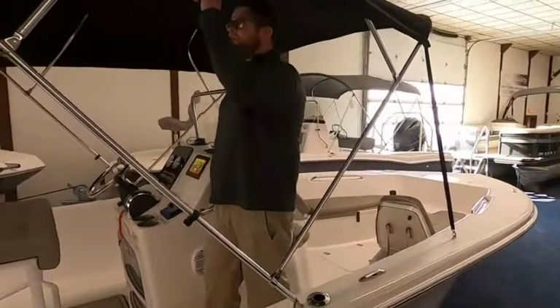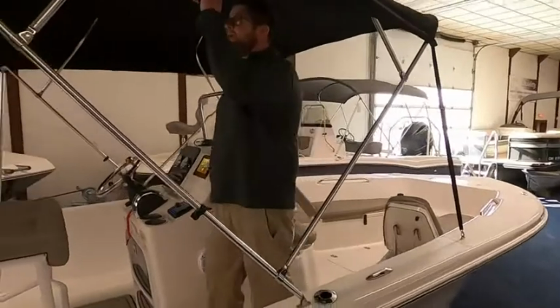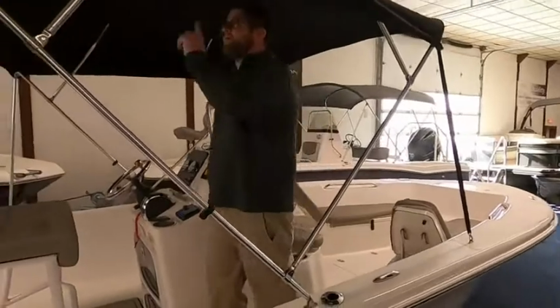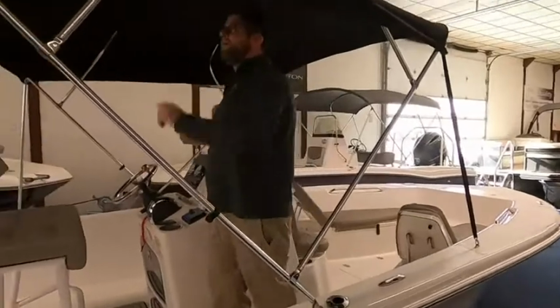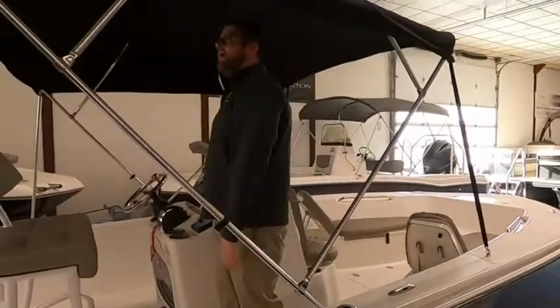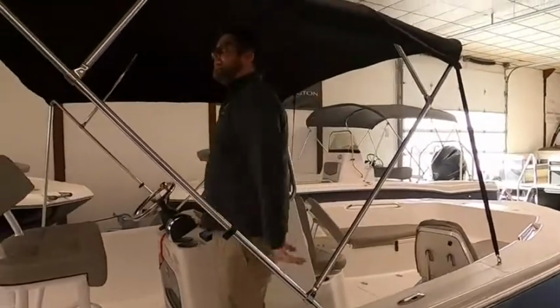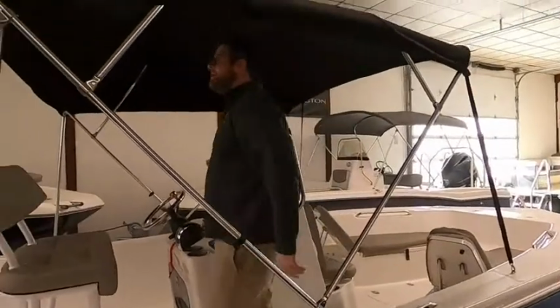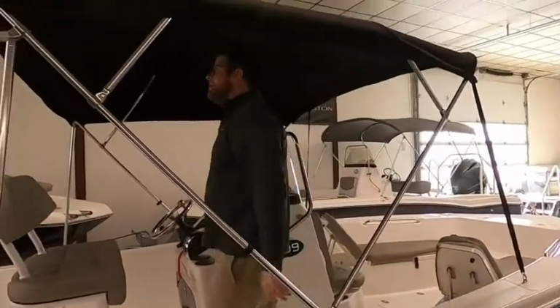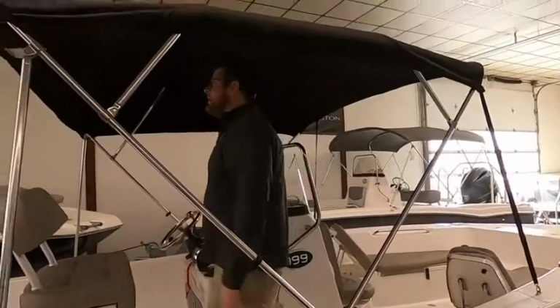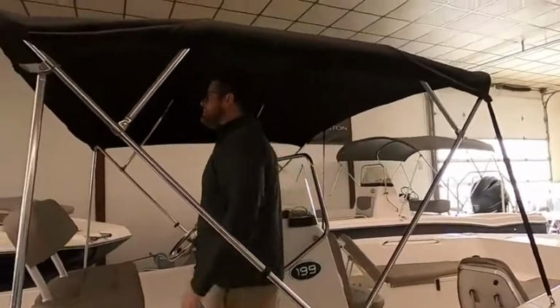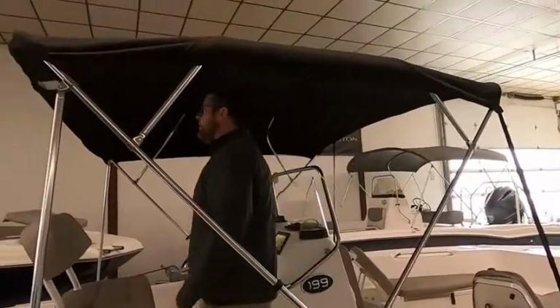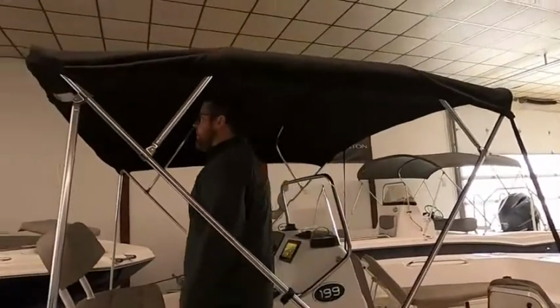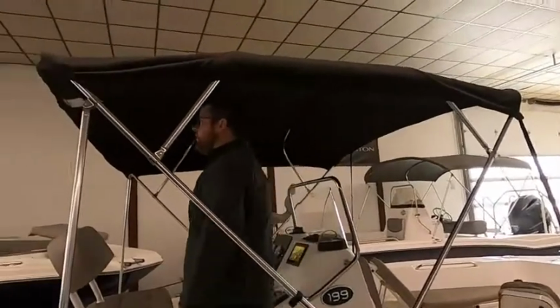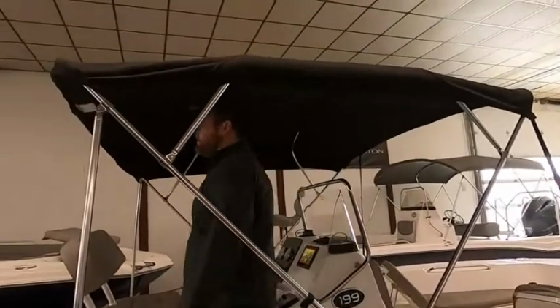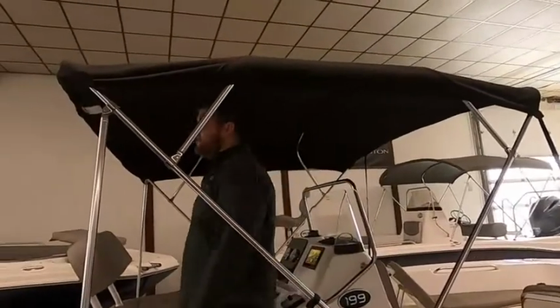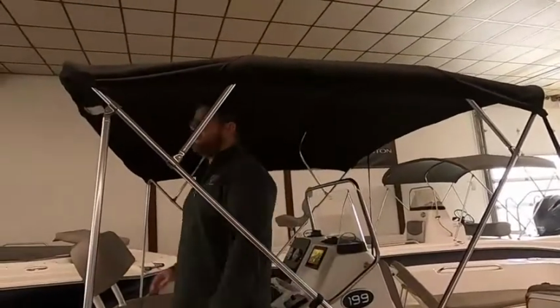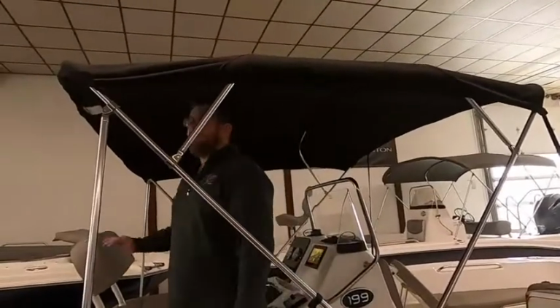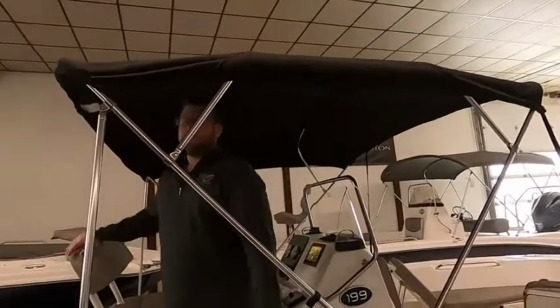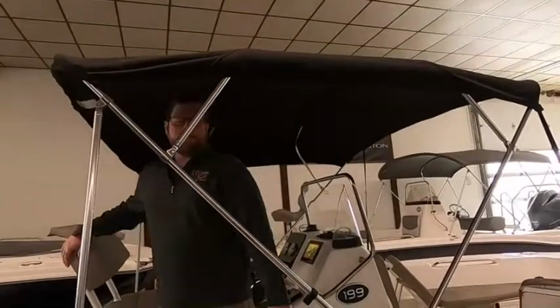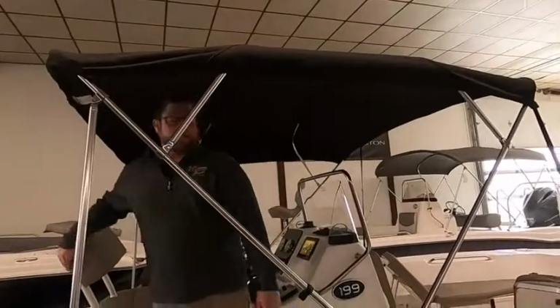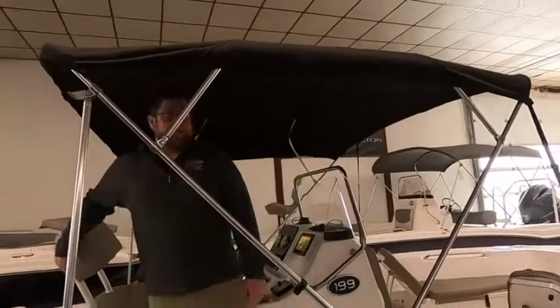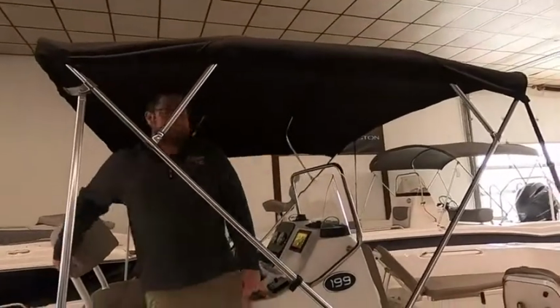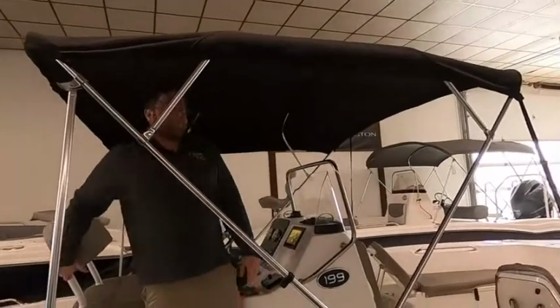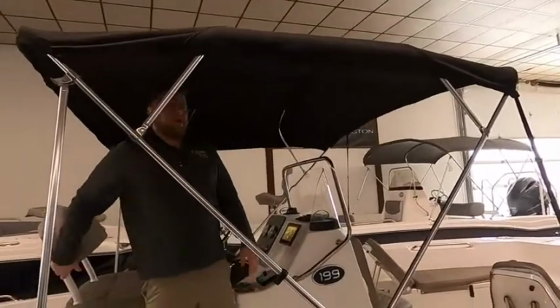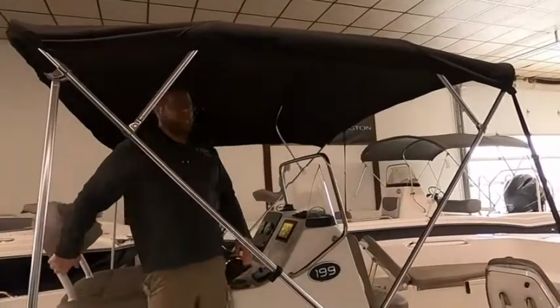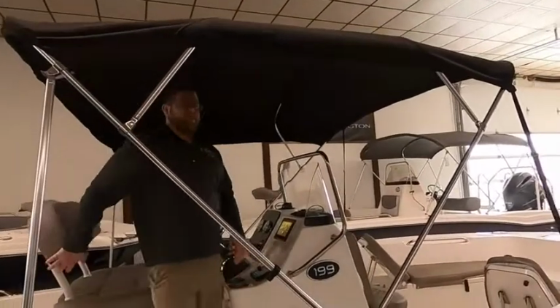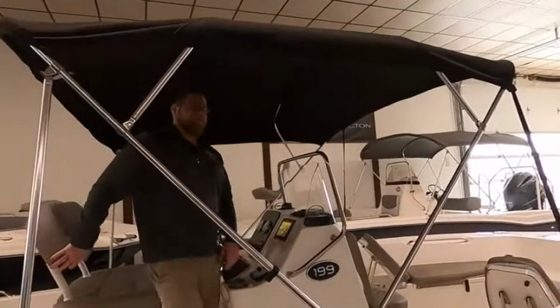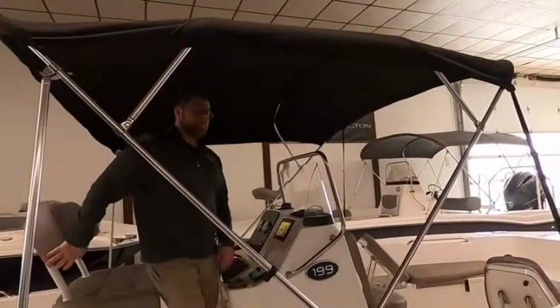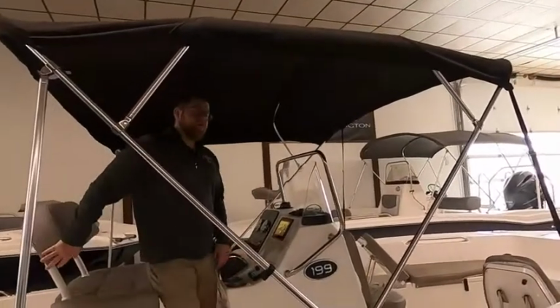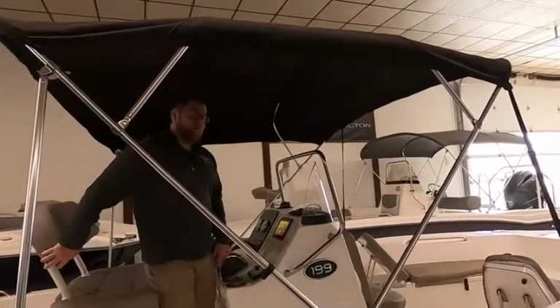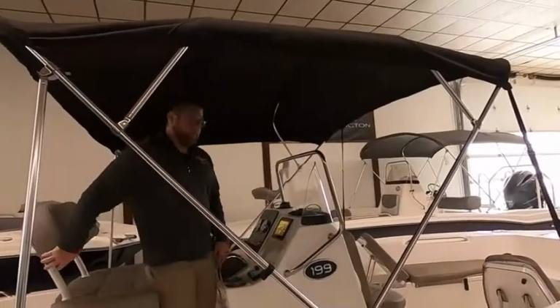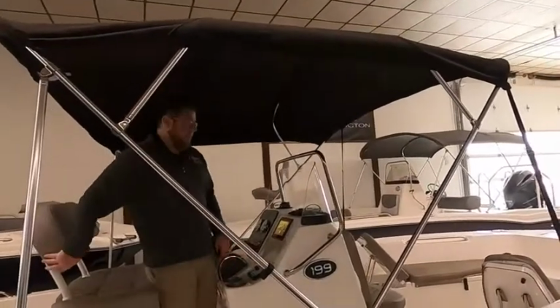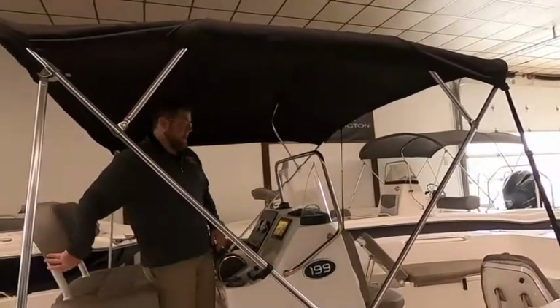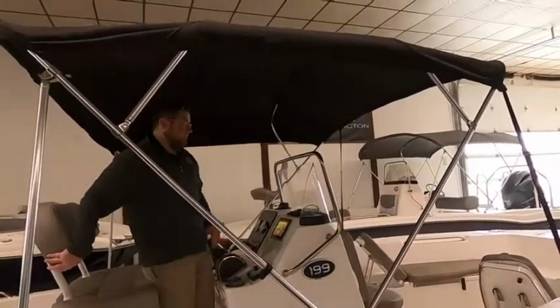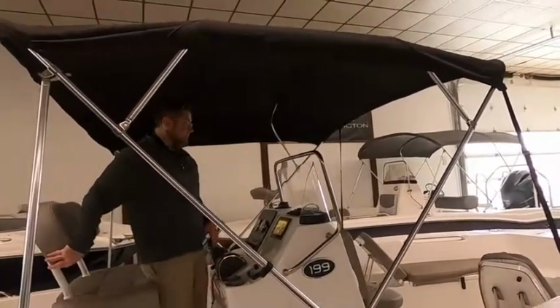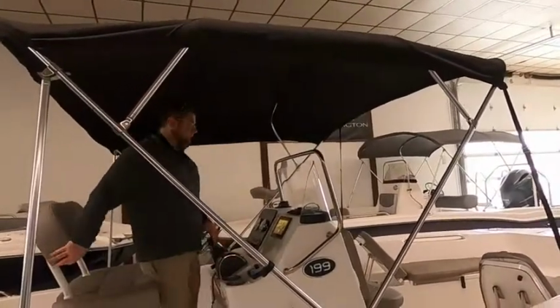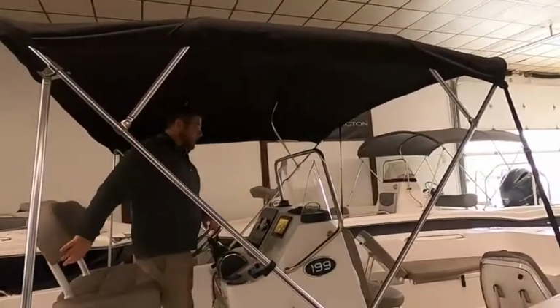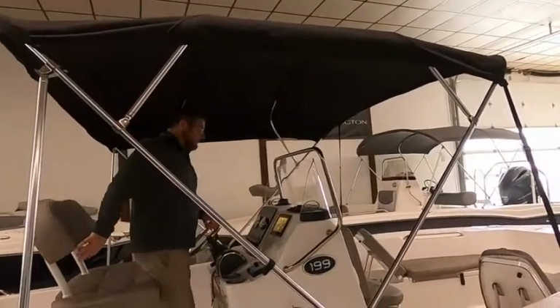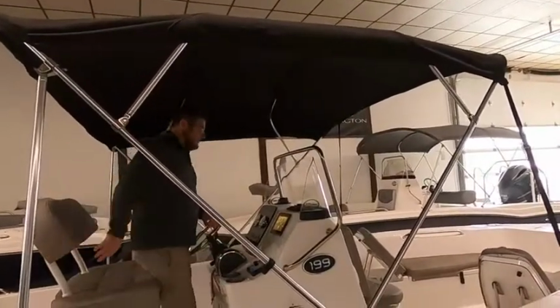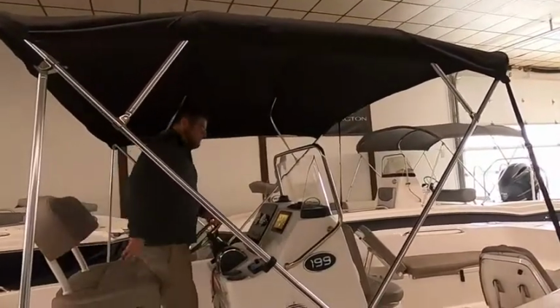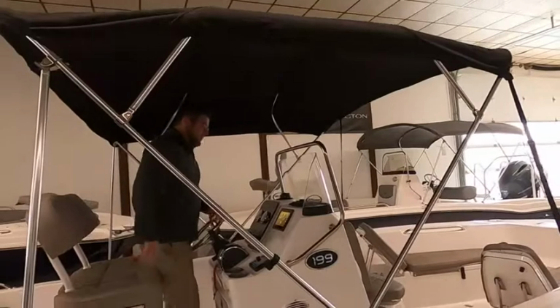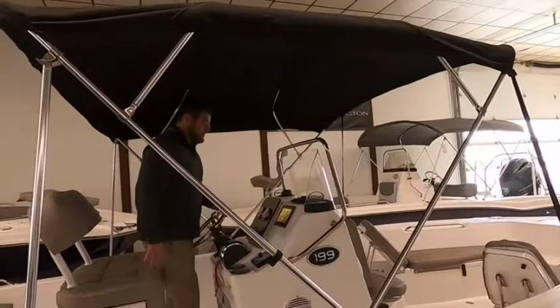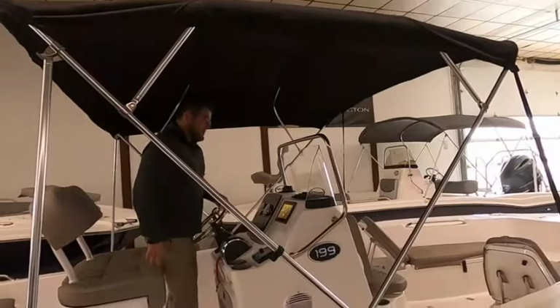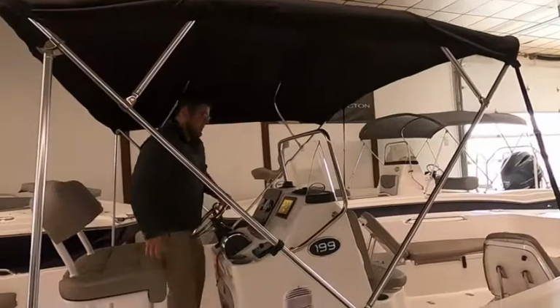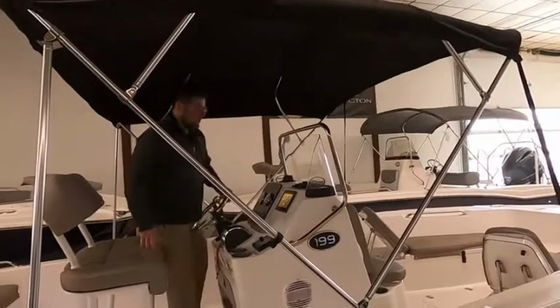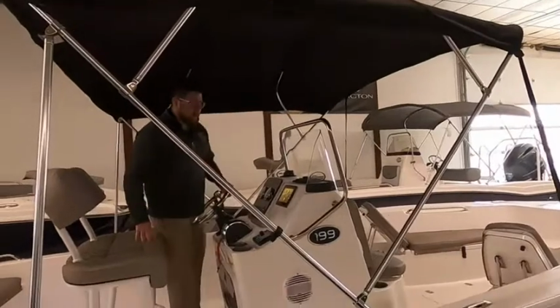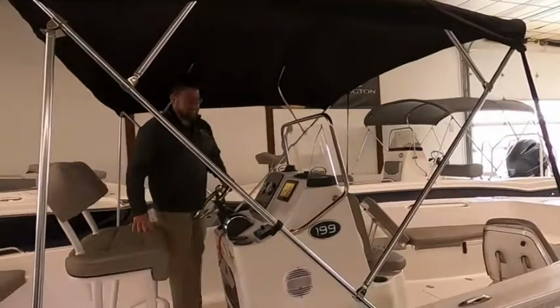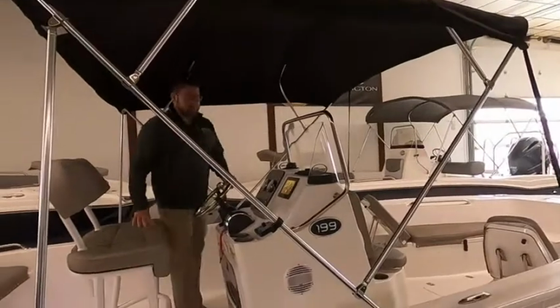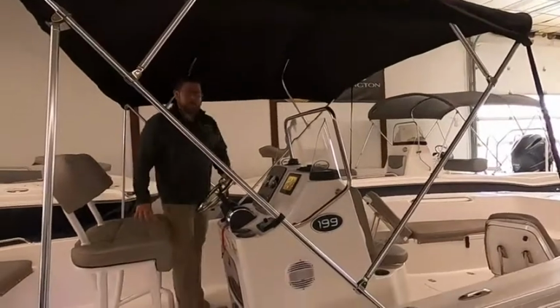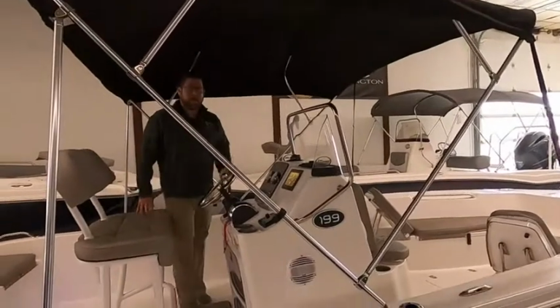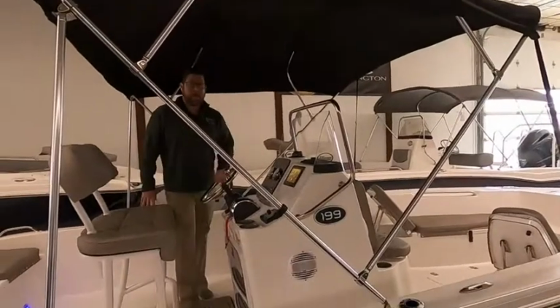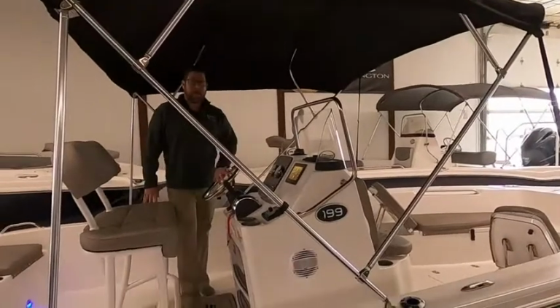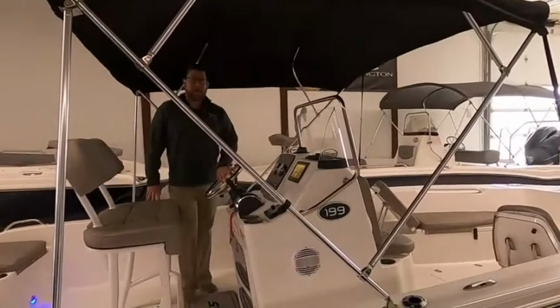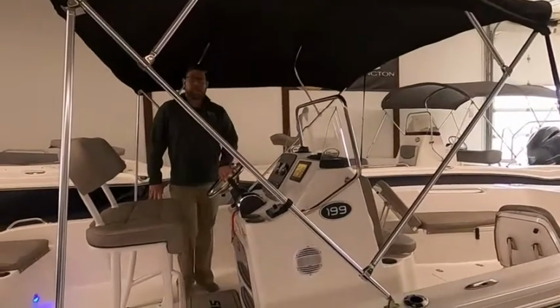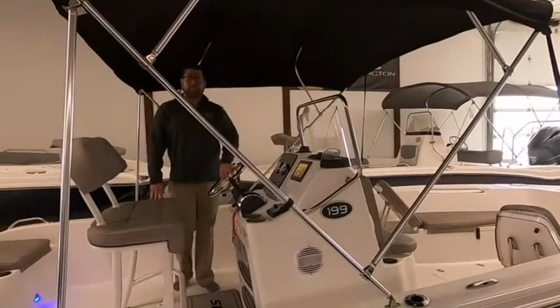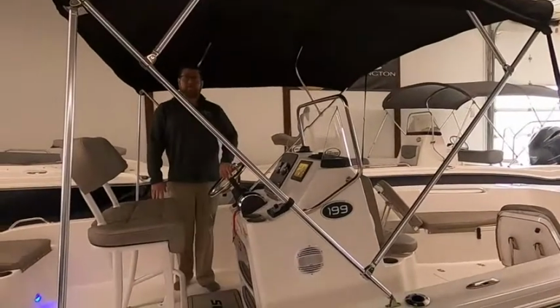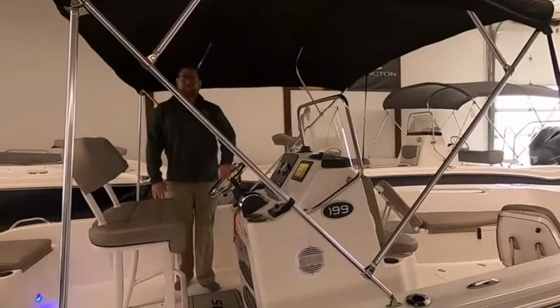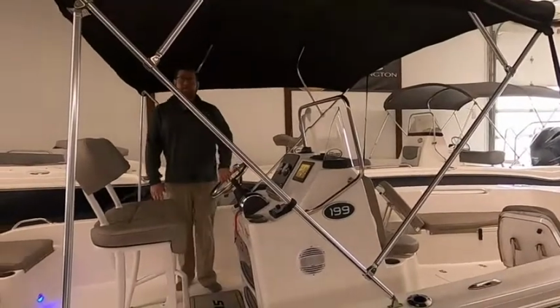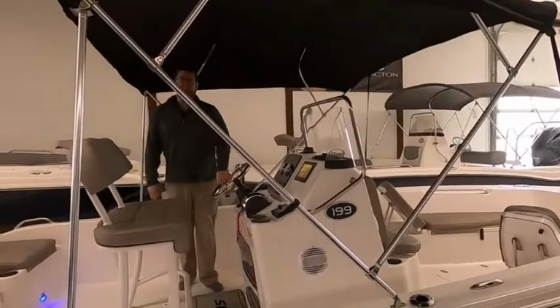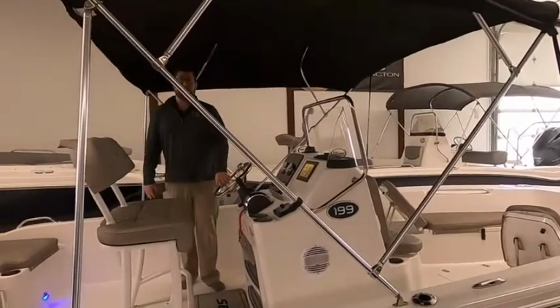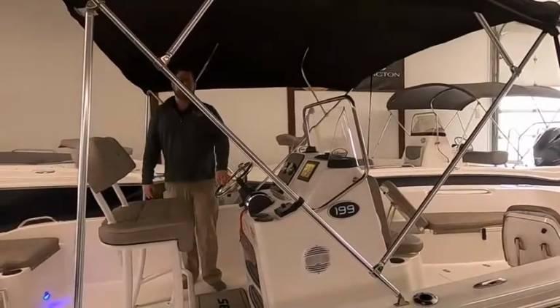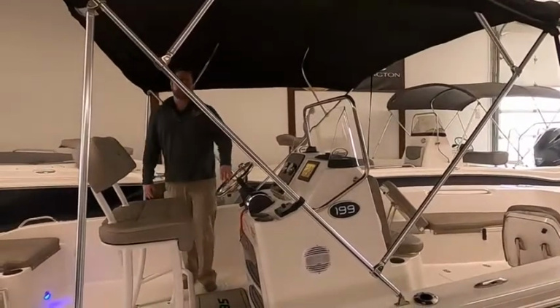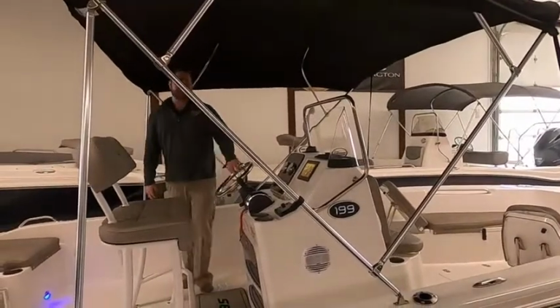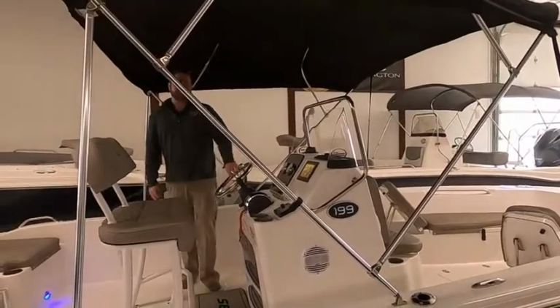We've got a Bimini top as well. We have this one and many more at clemensboats.com, and don't forget to like us on Facebook.